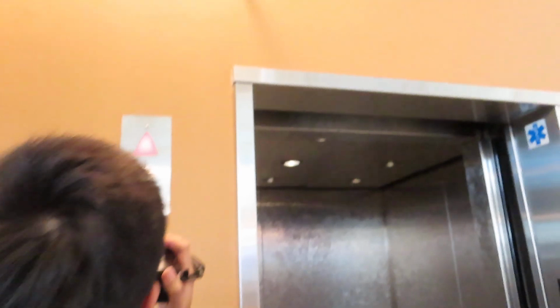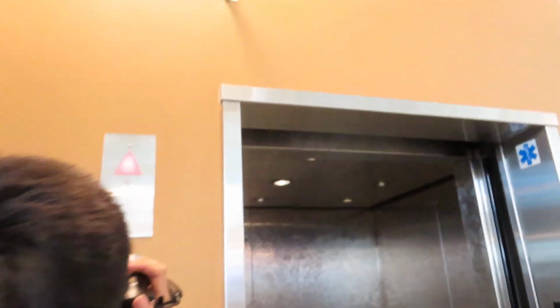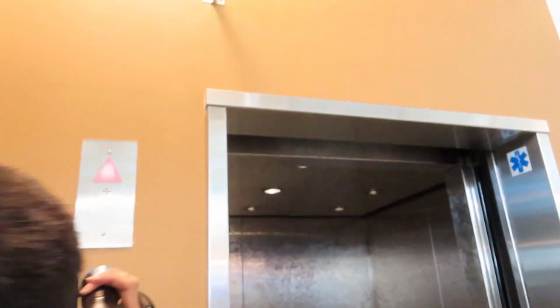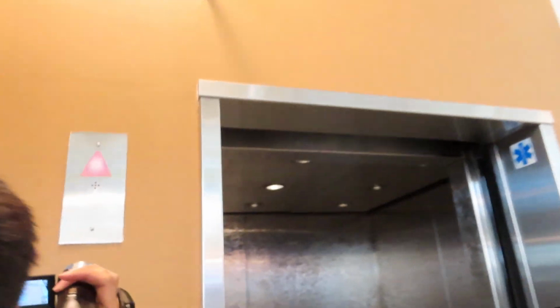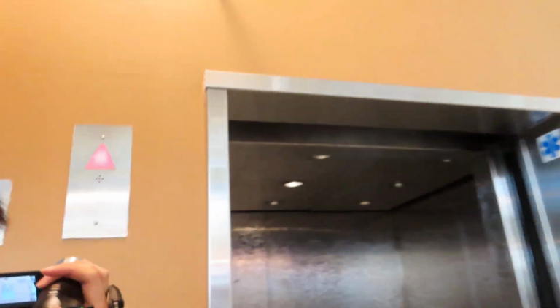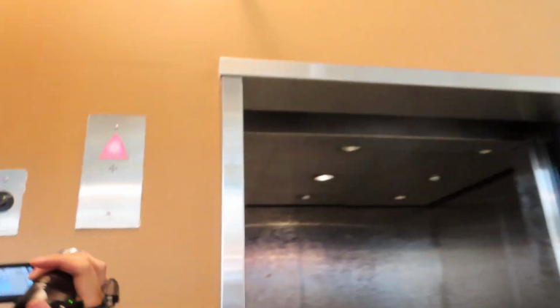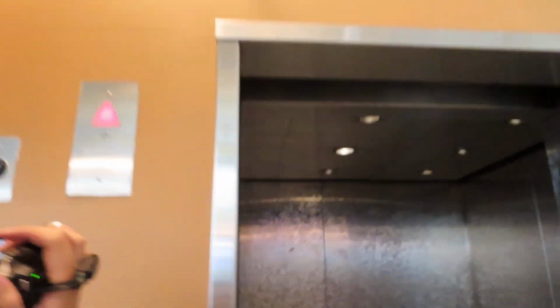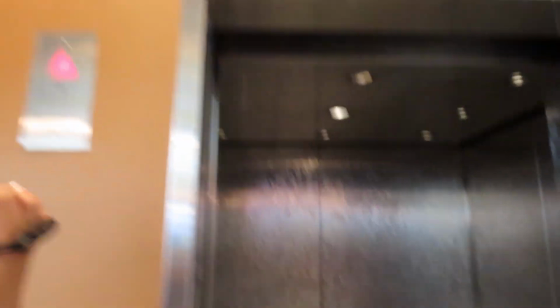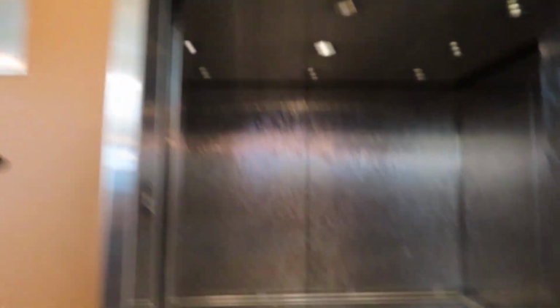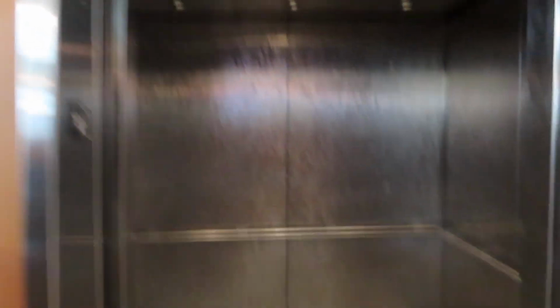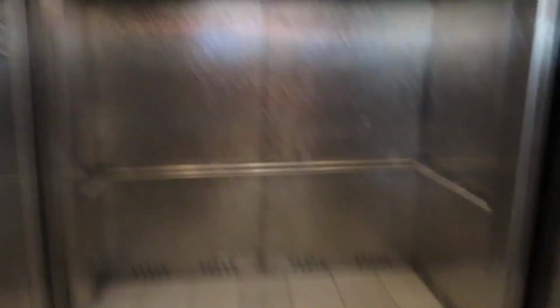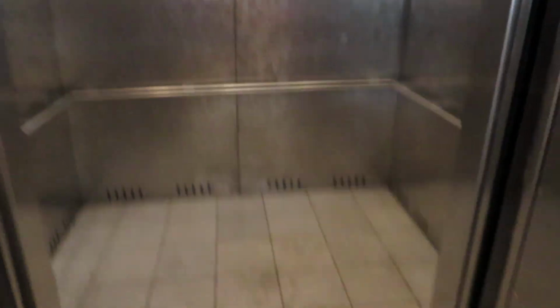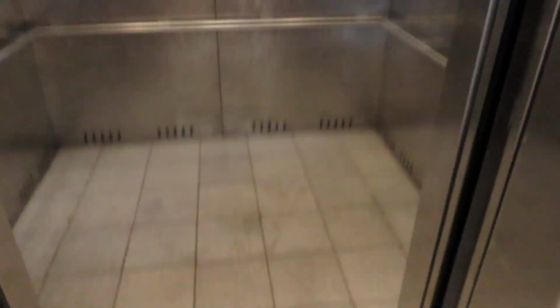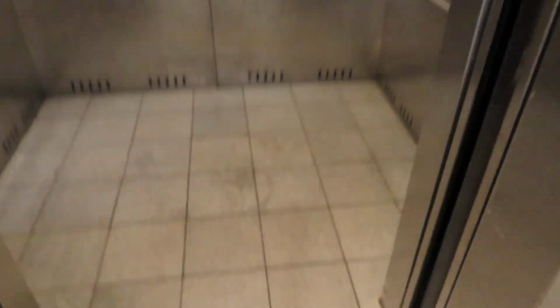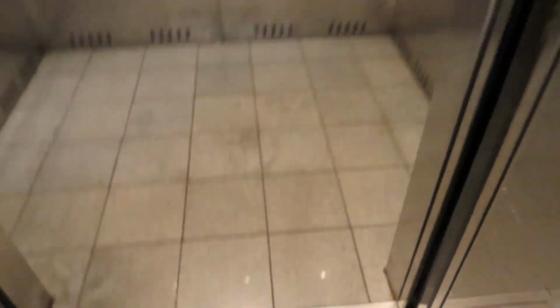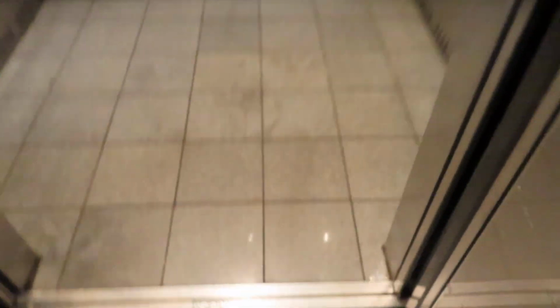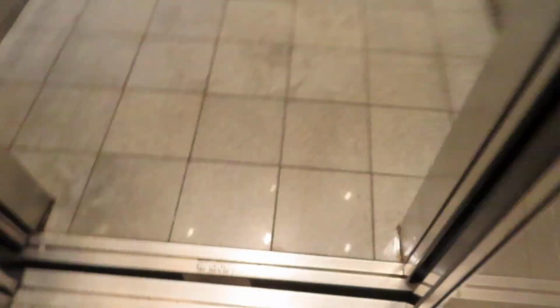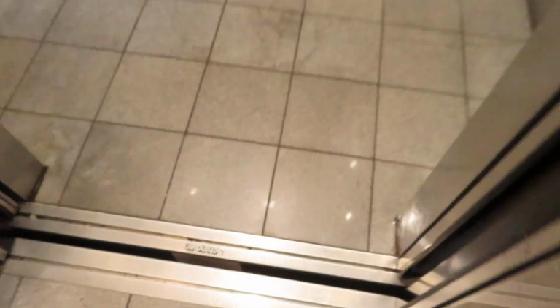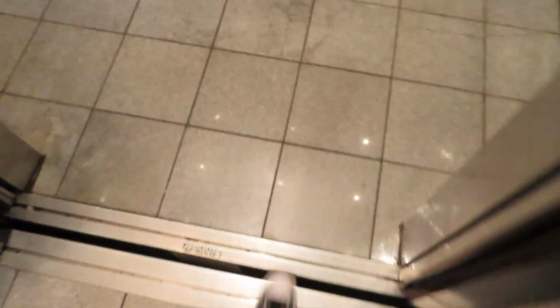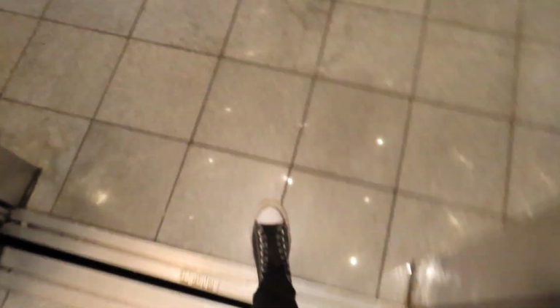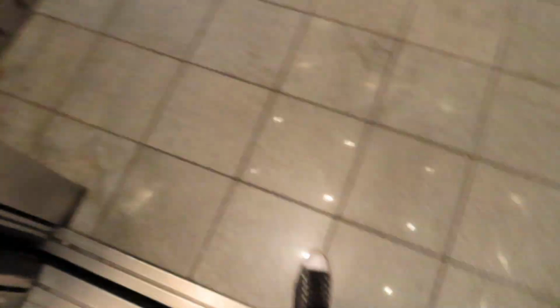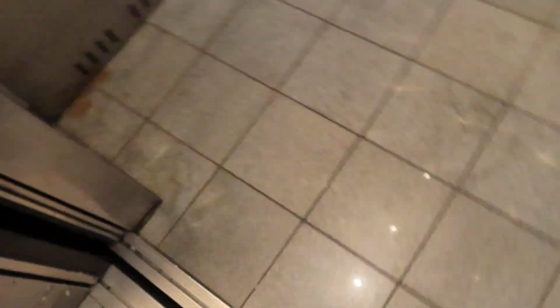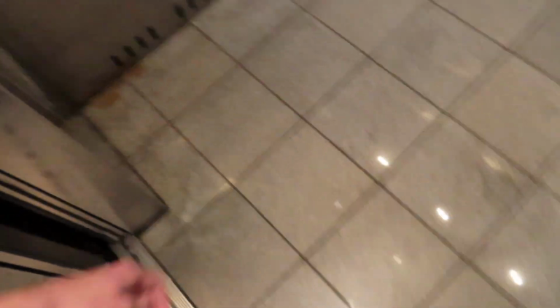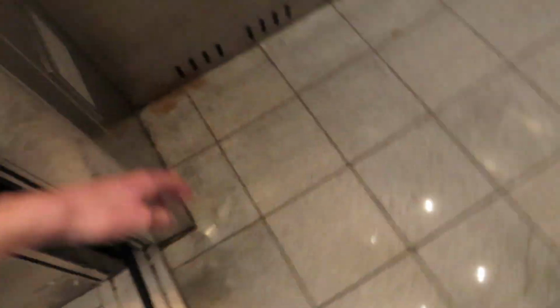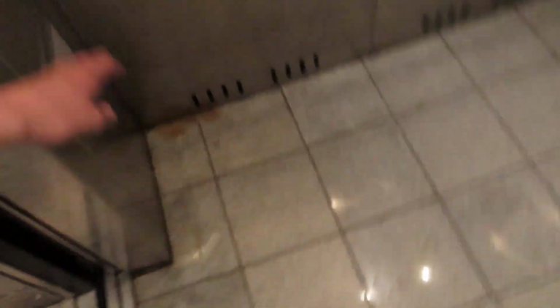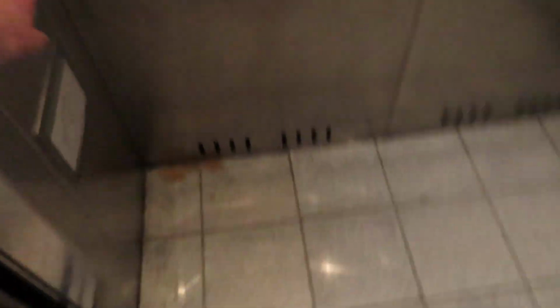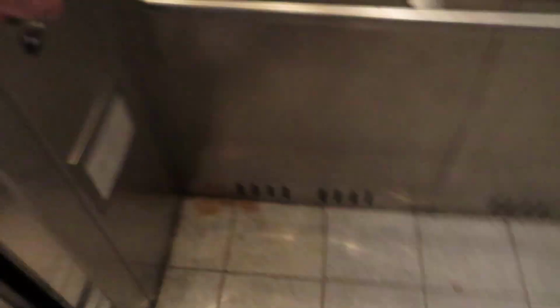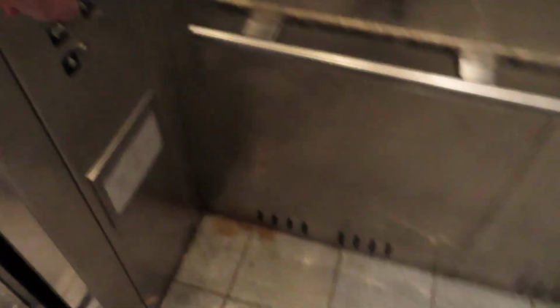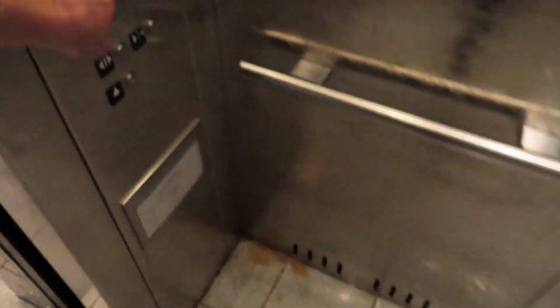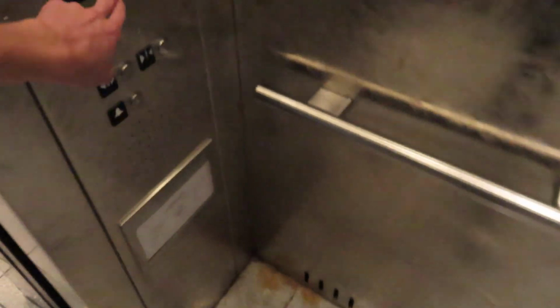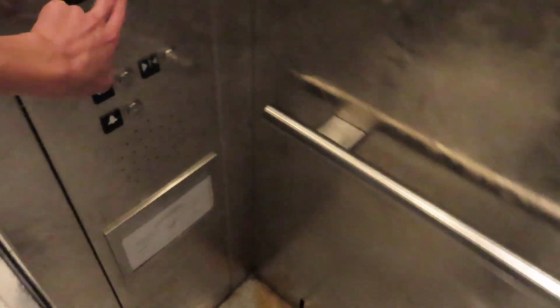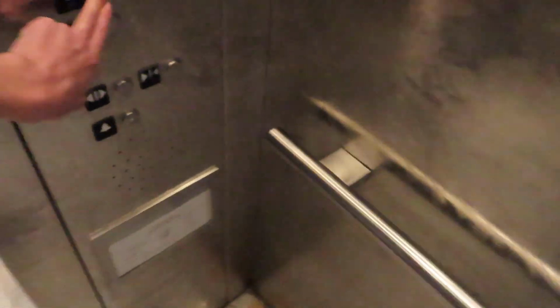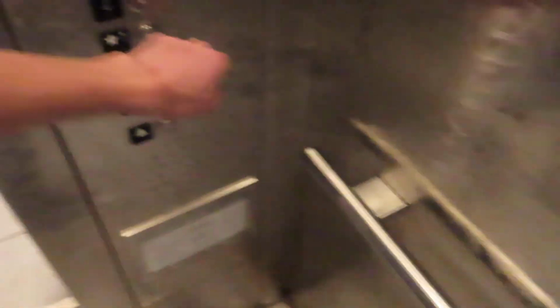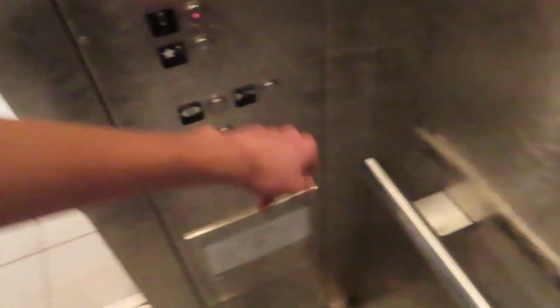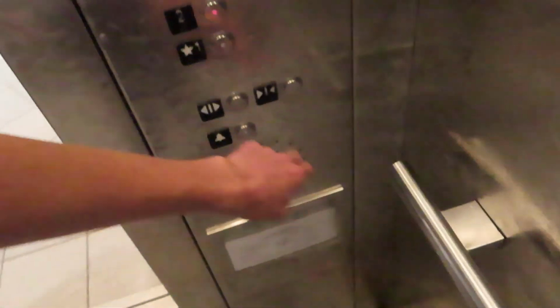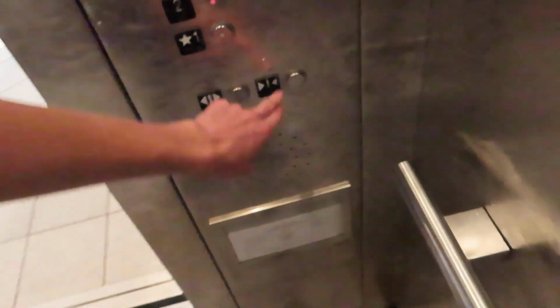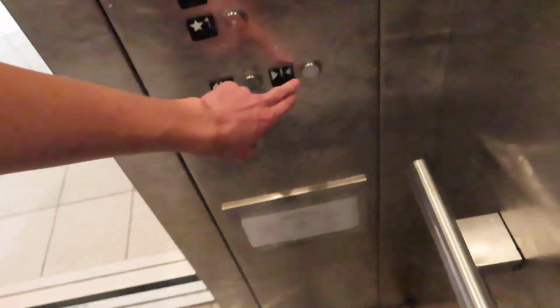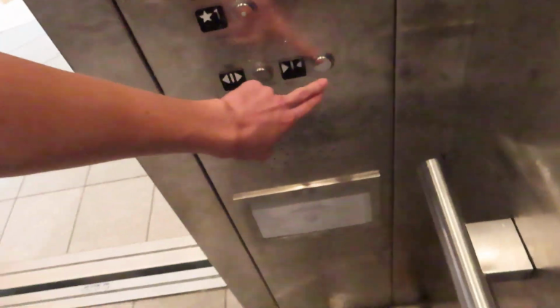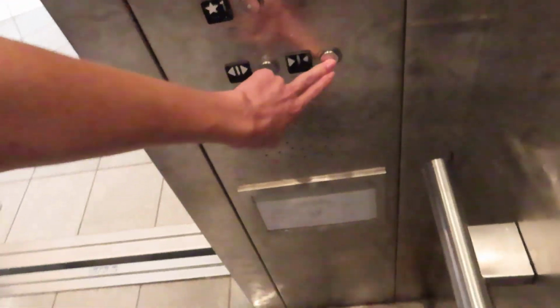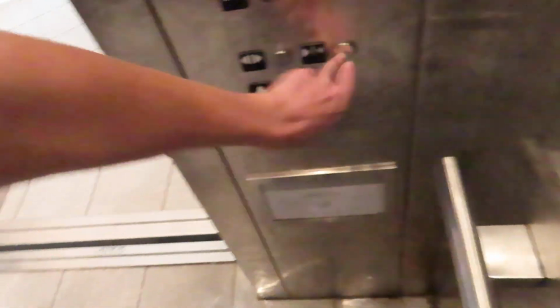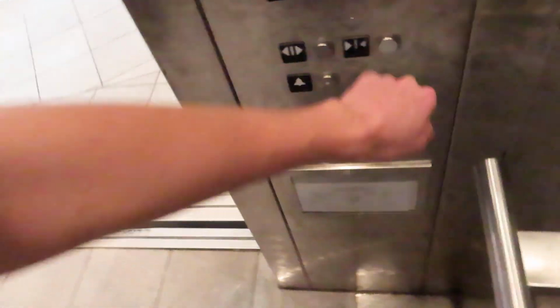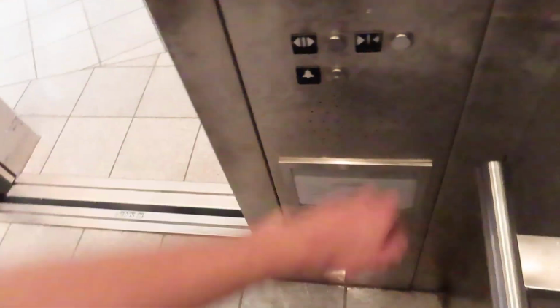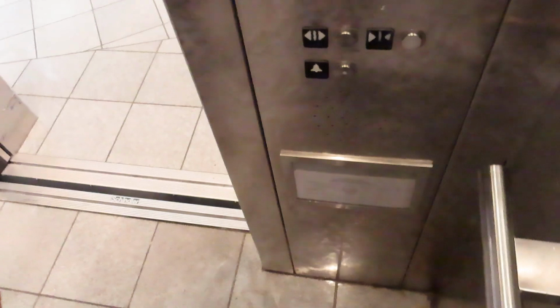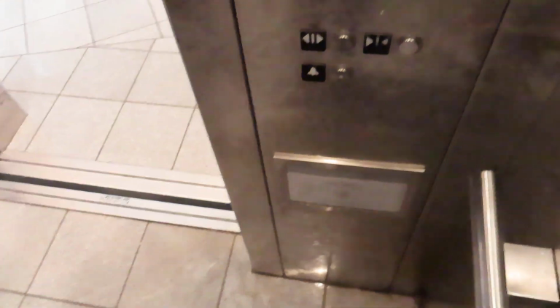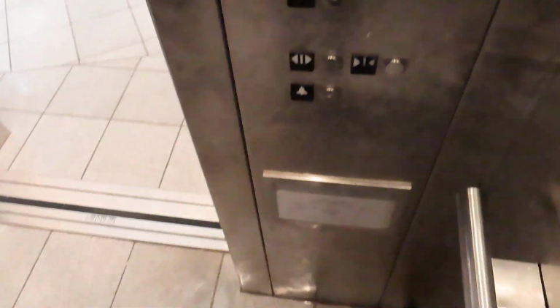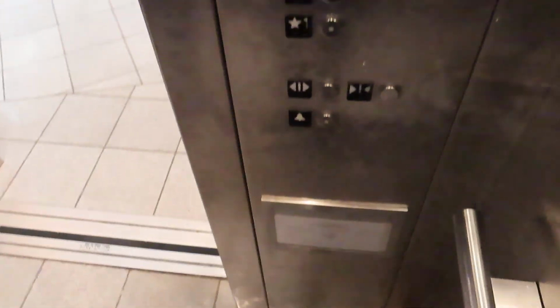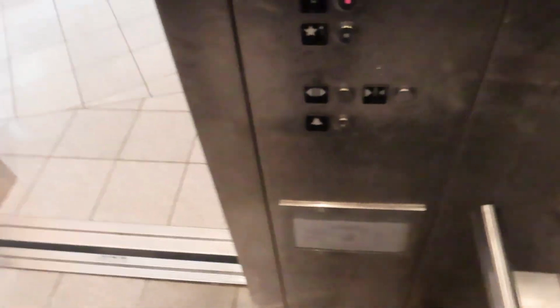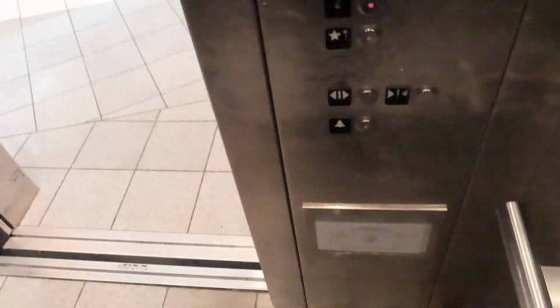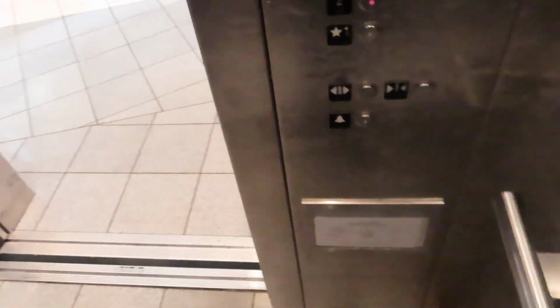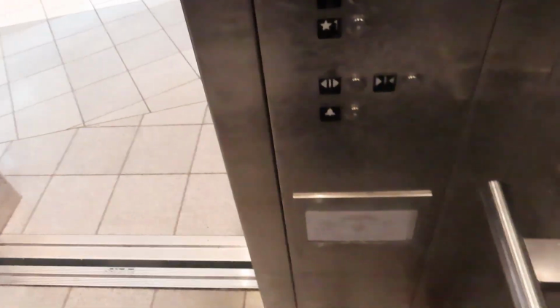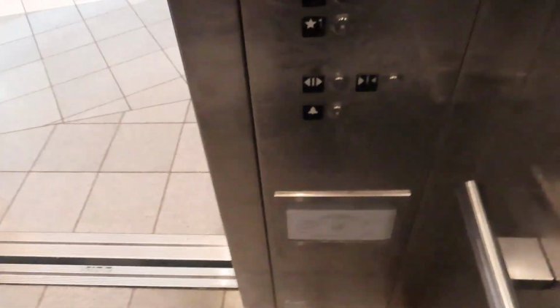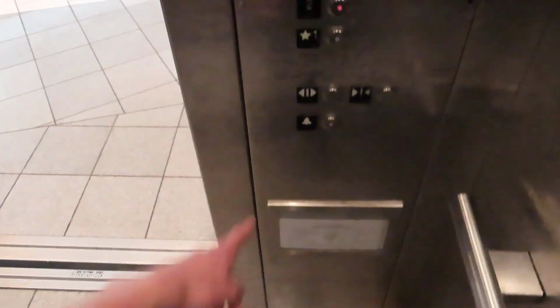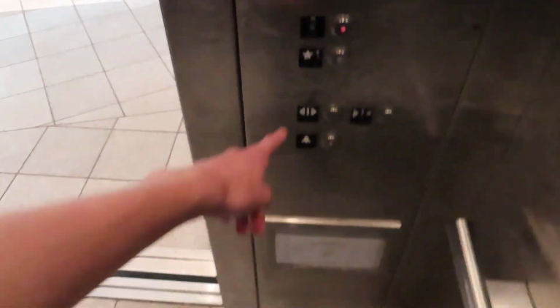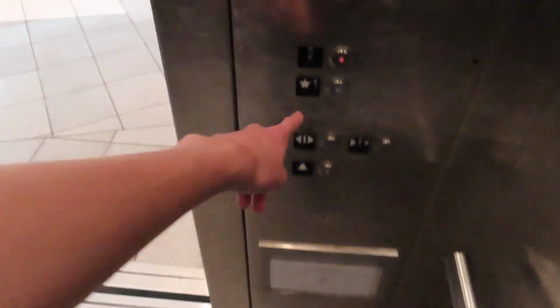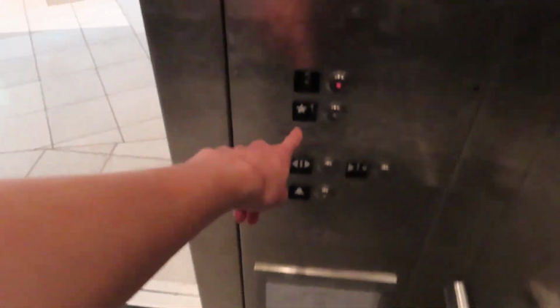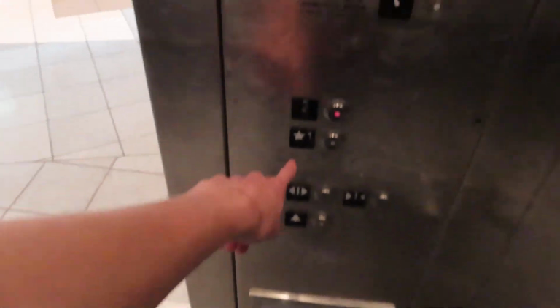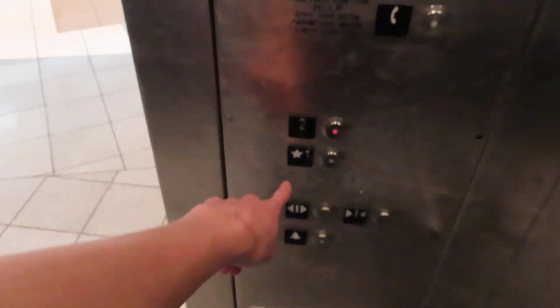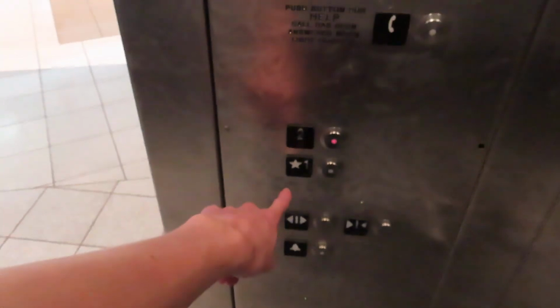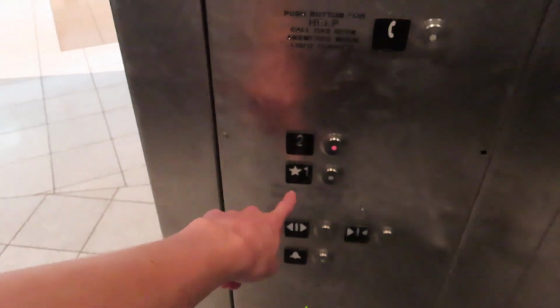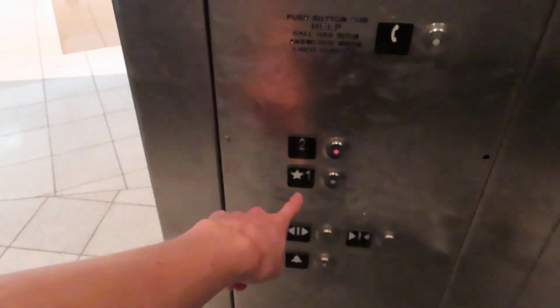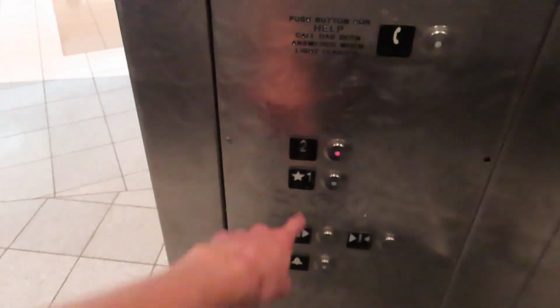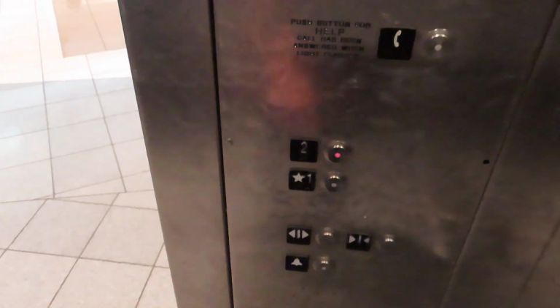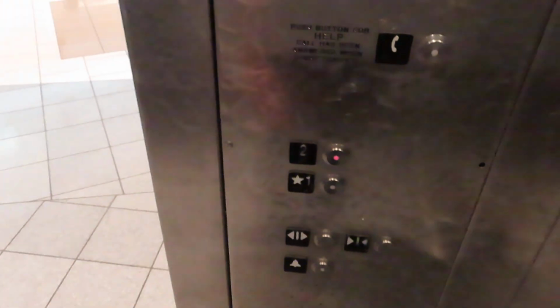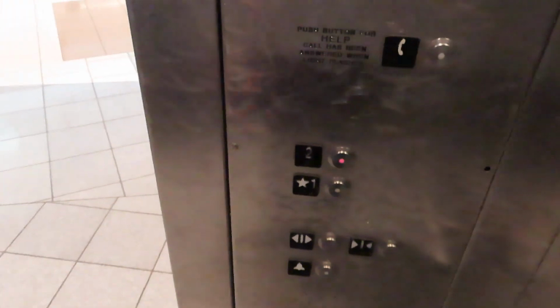This is going to be the food court elevator here at Stonestown San Francisco. Boring! I feel like this one — the main level is warm.